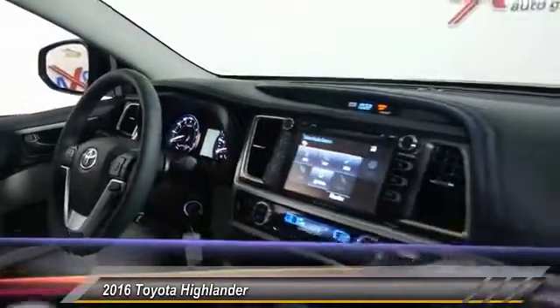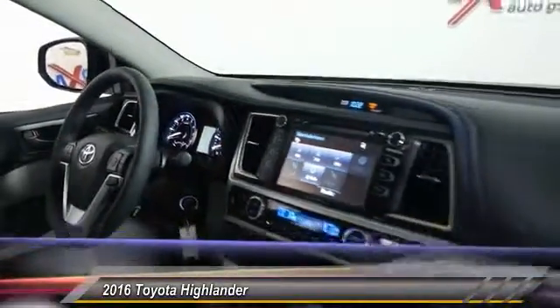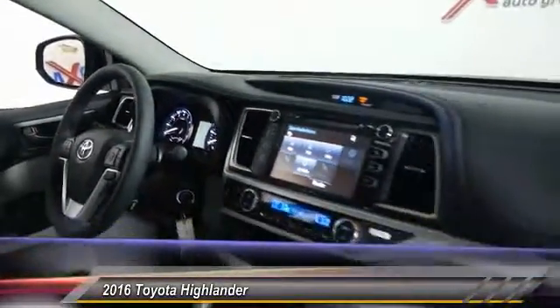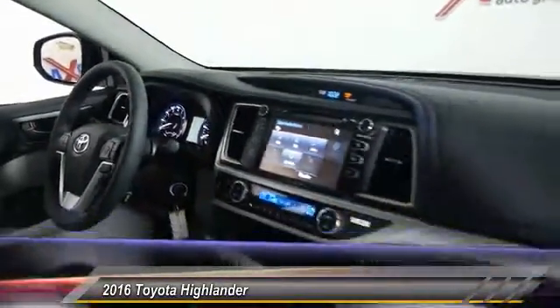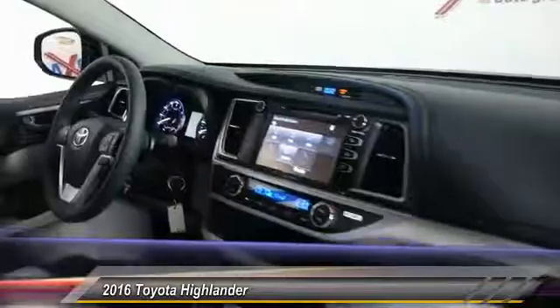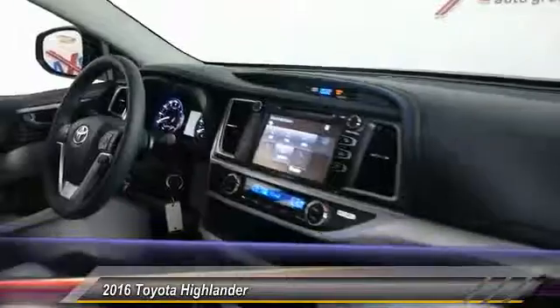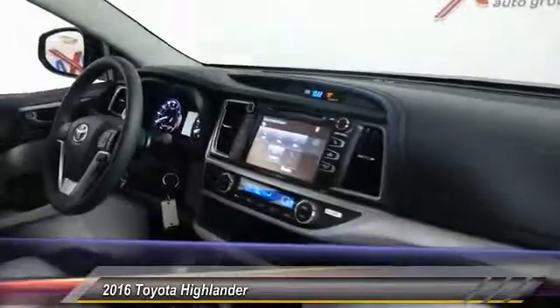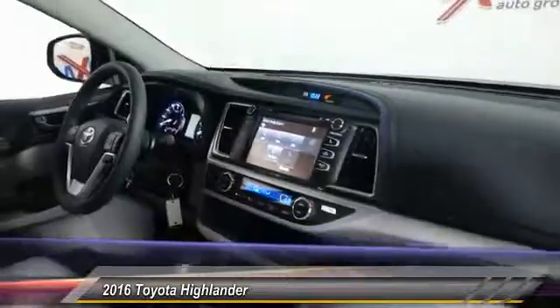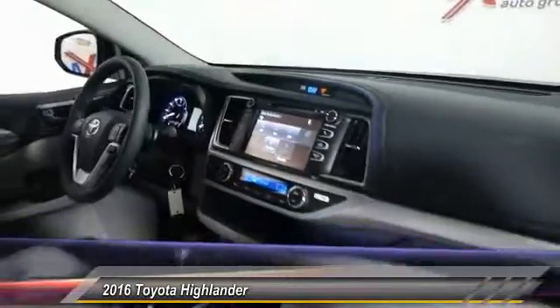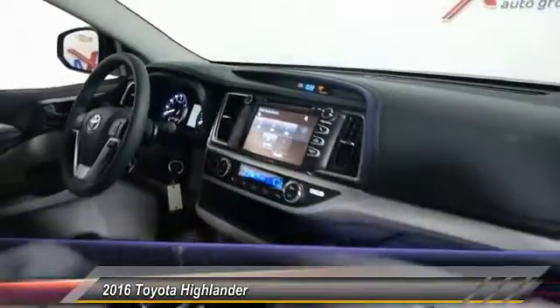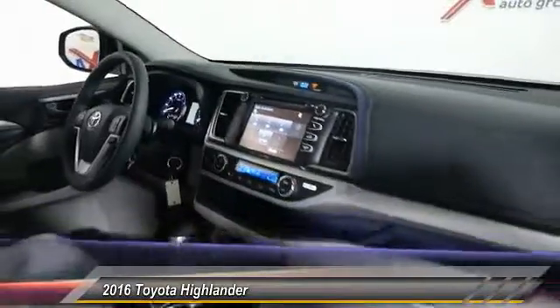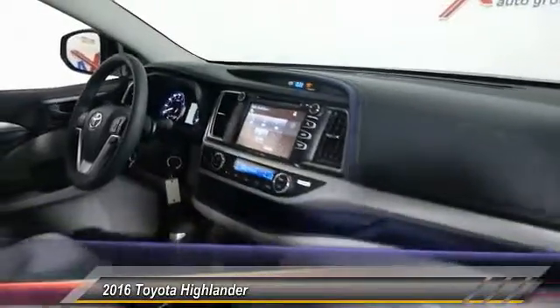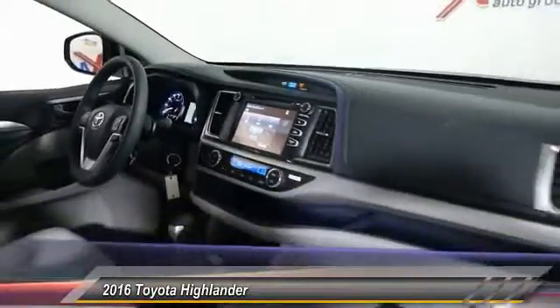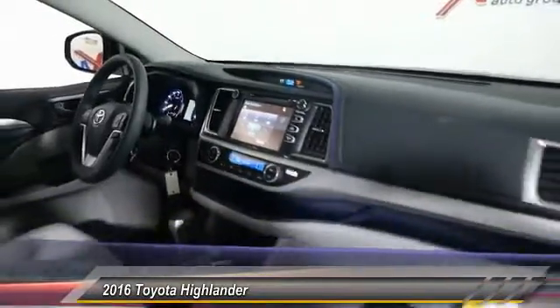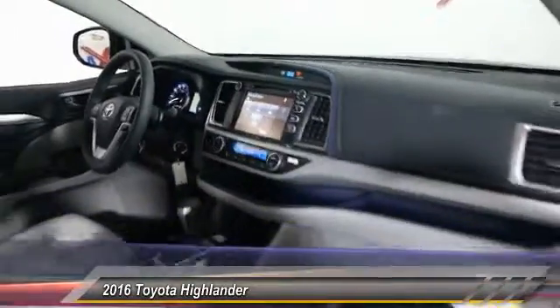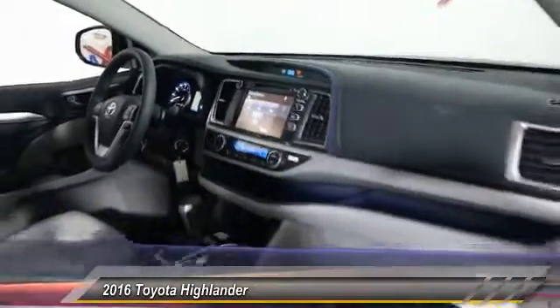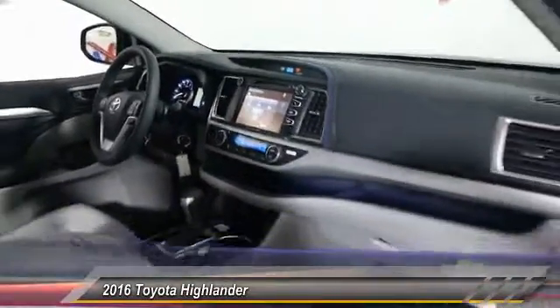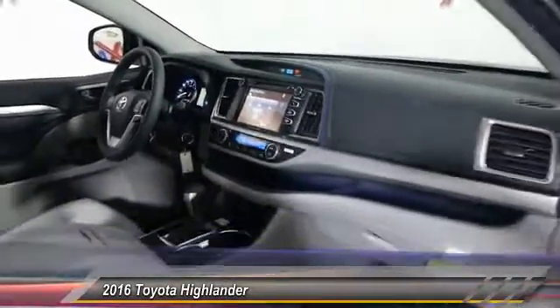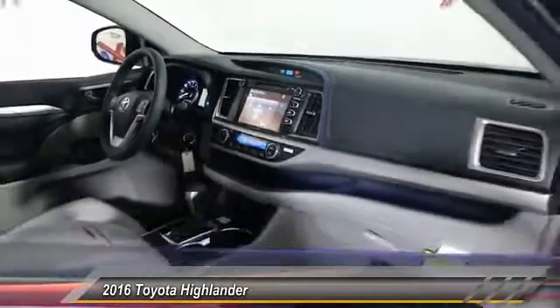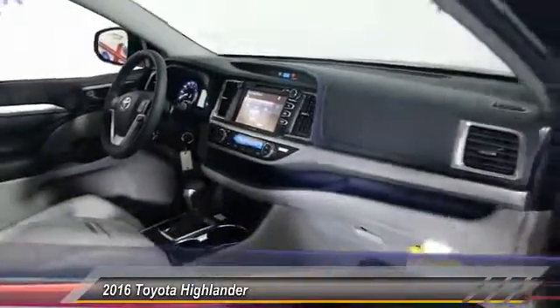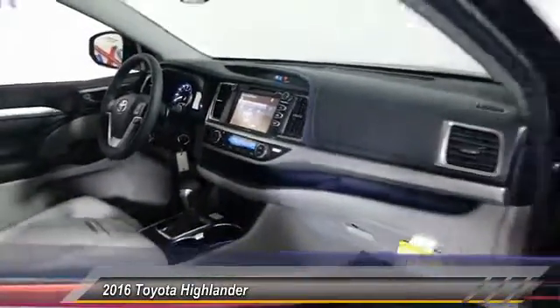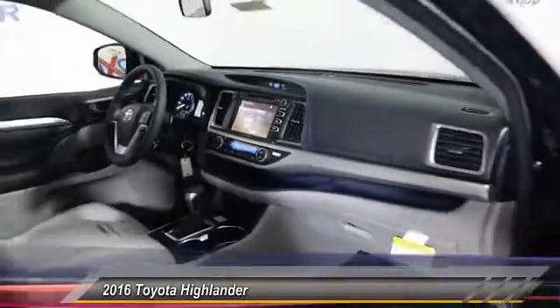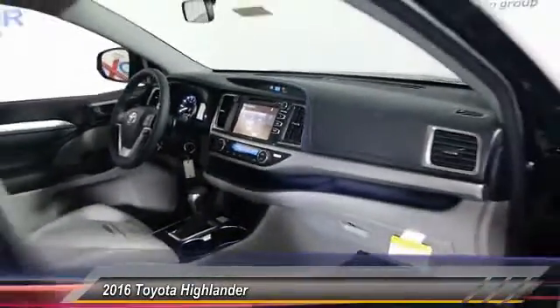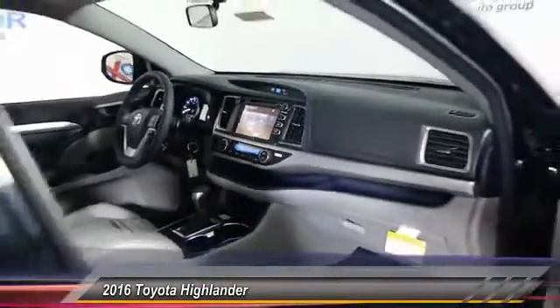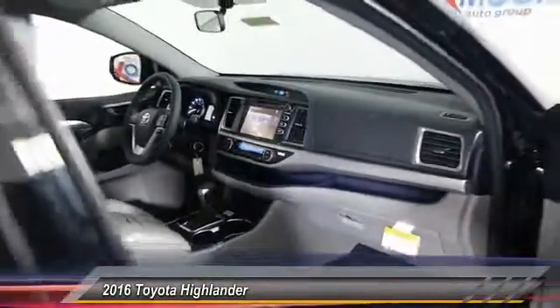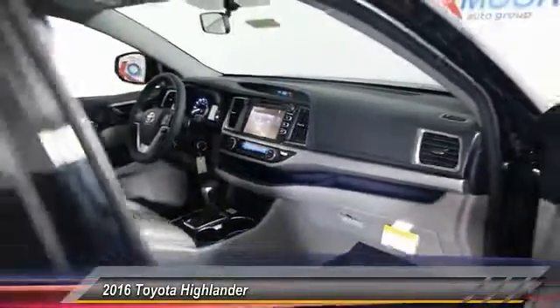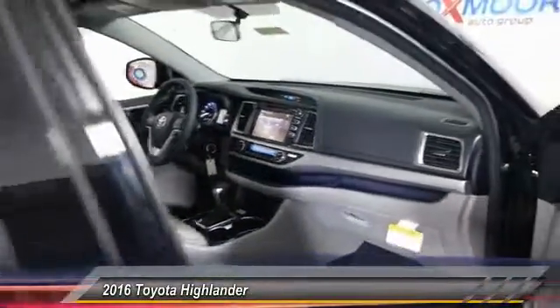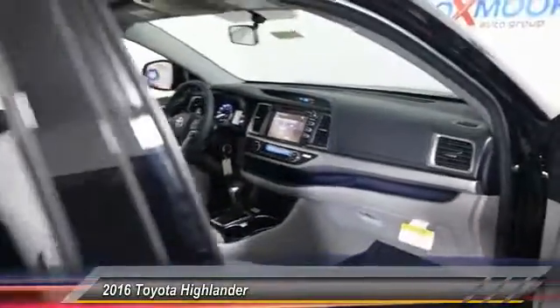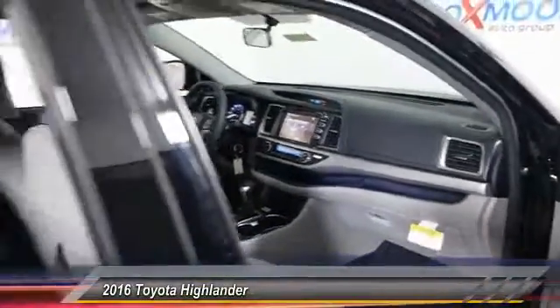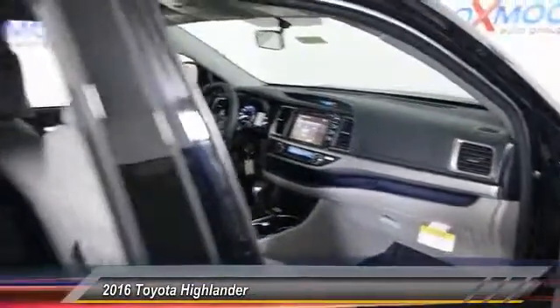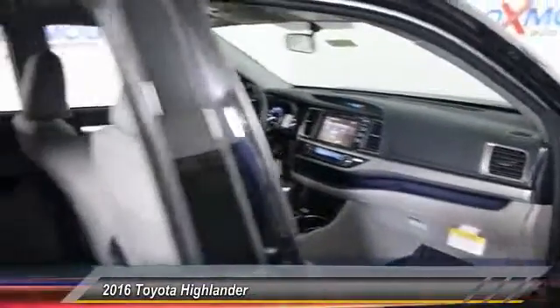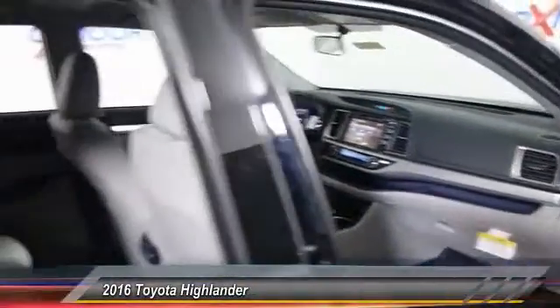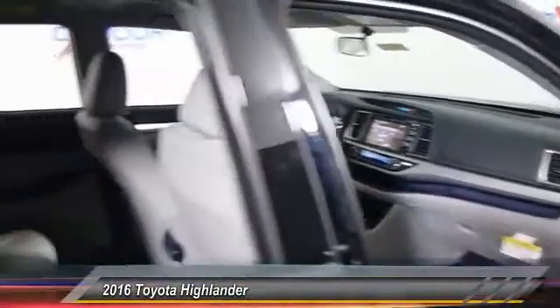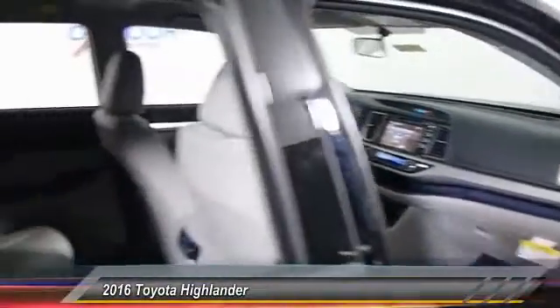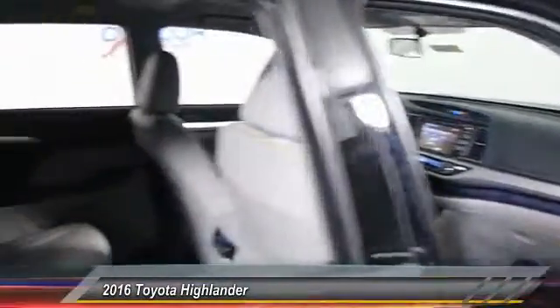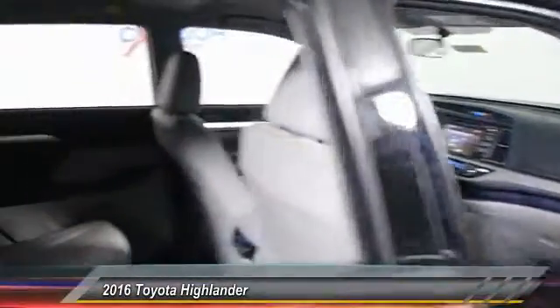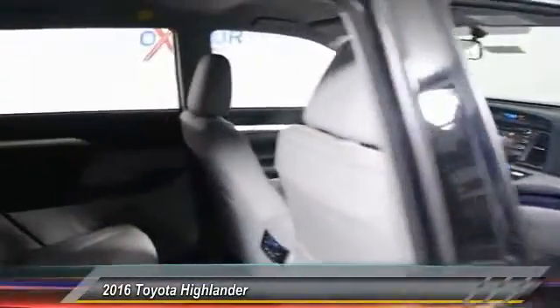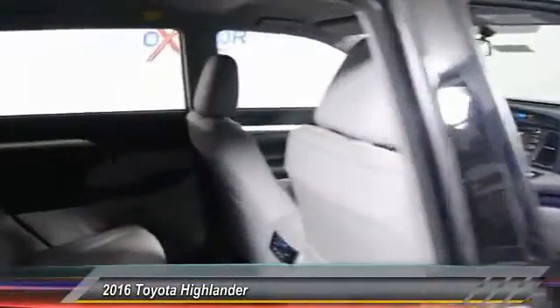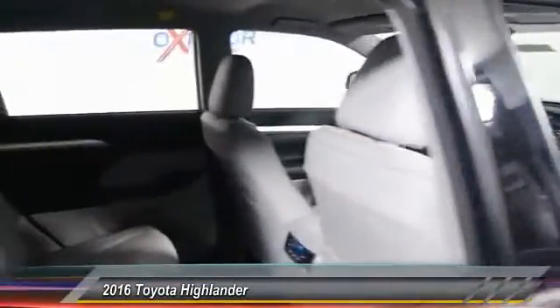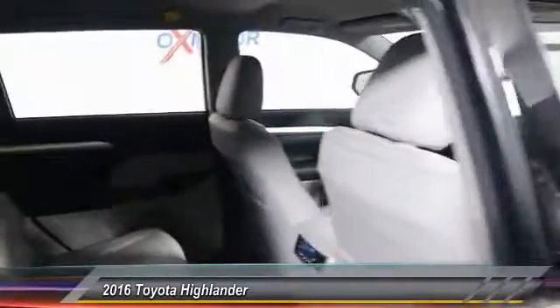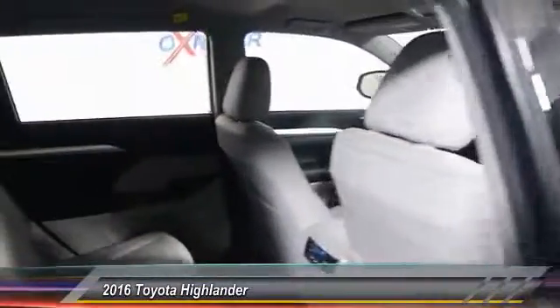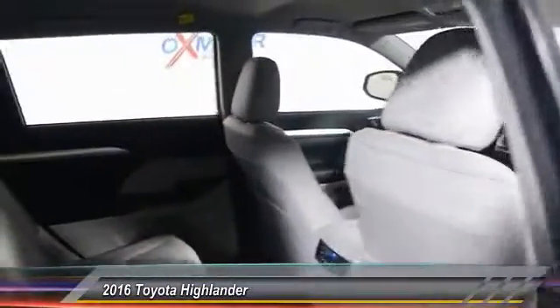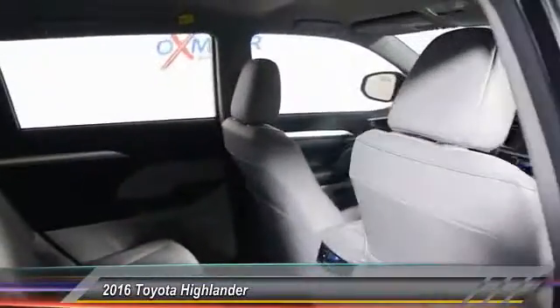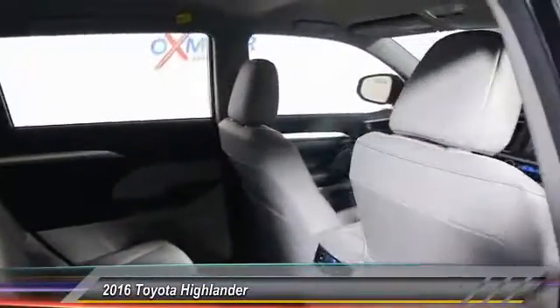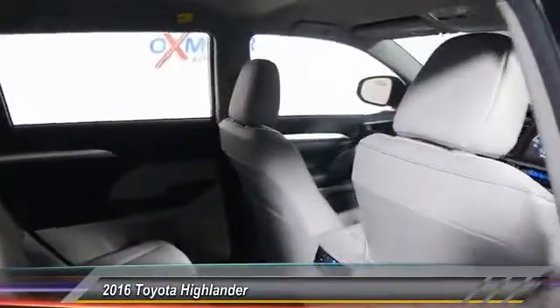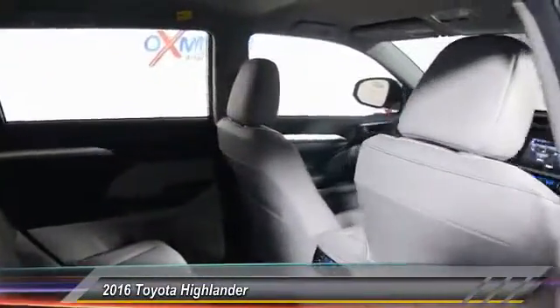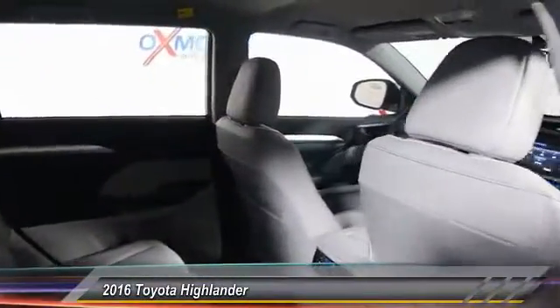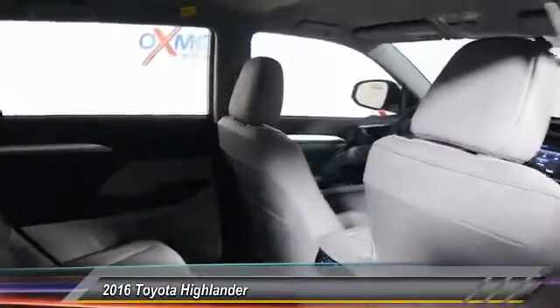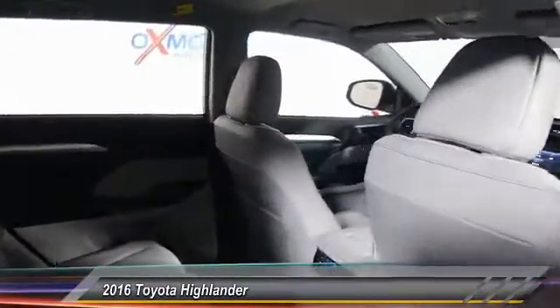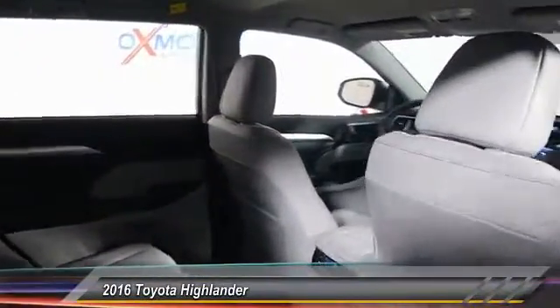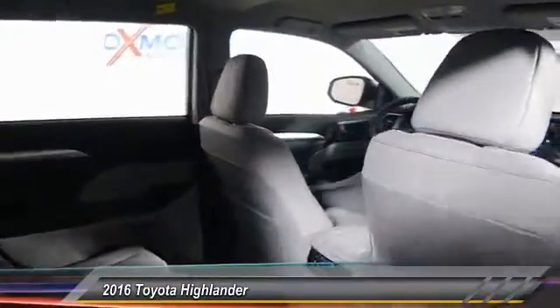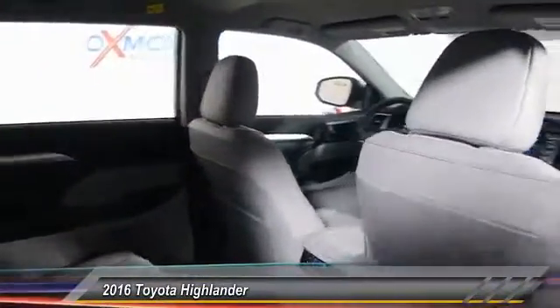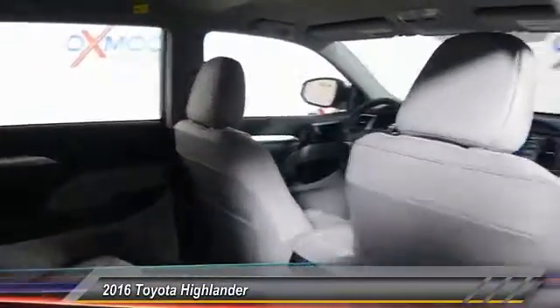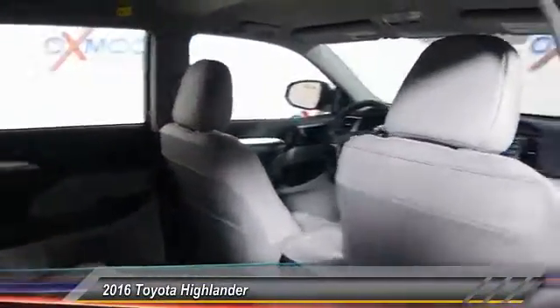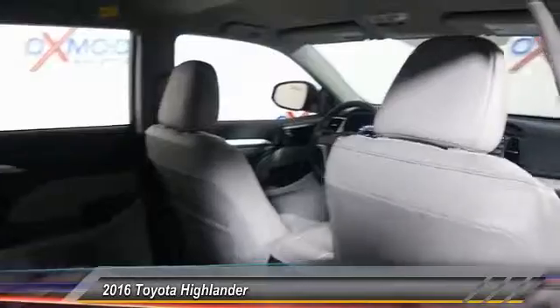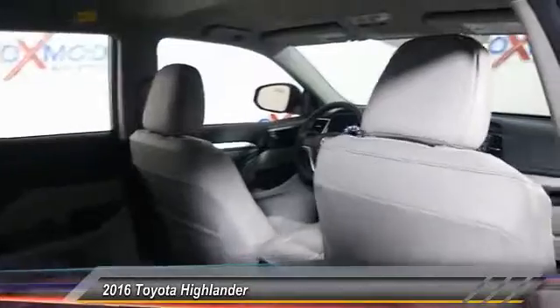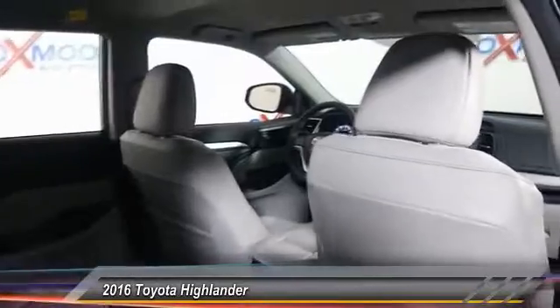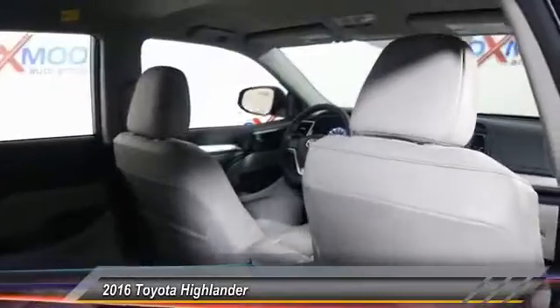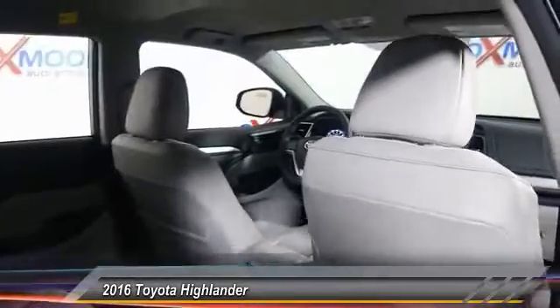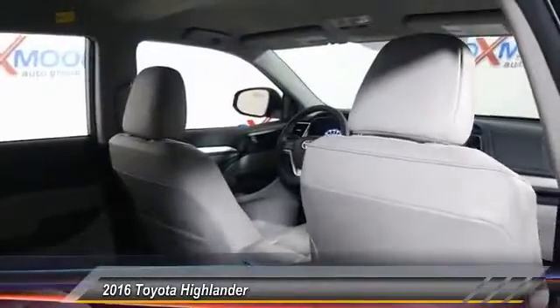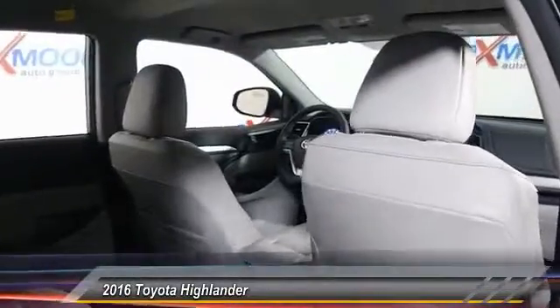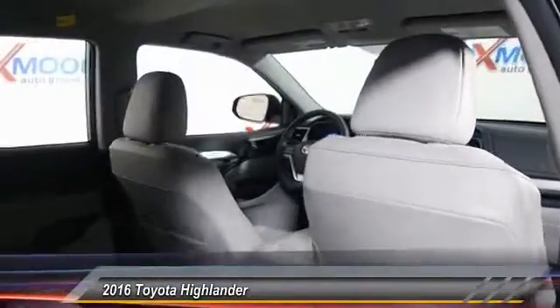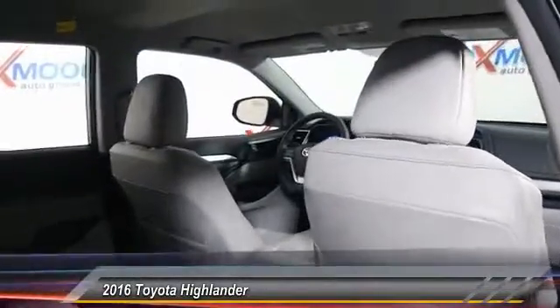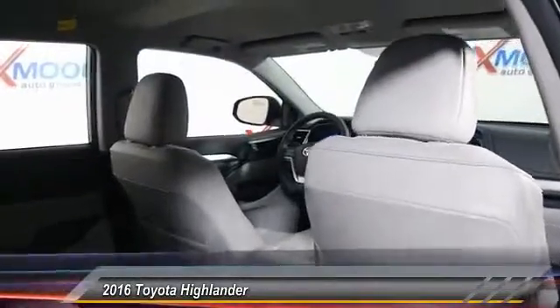Power windows, fog lights, CD player, rear window defroster. Come take a test drive today.